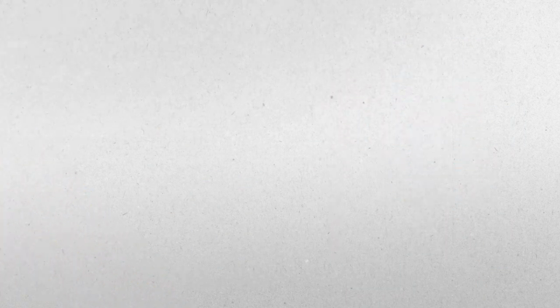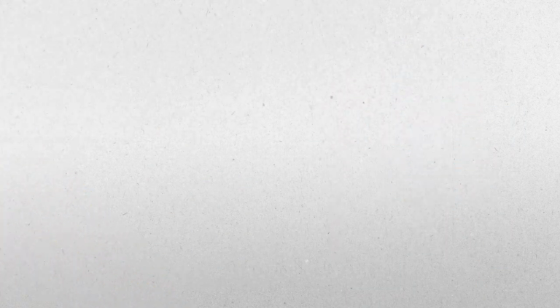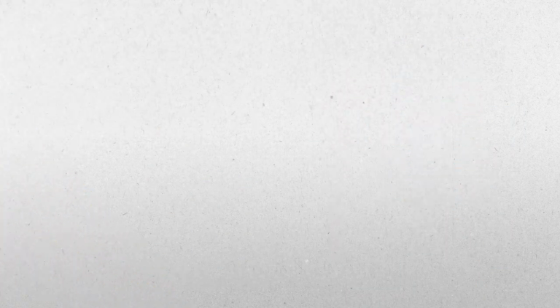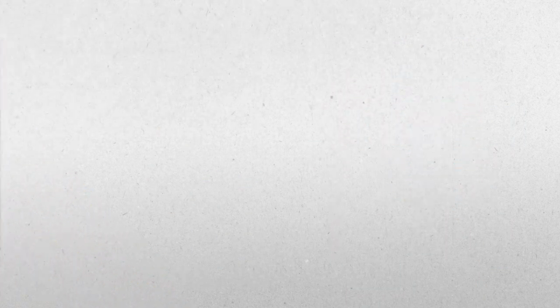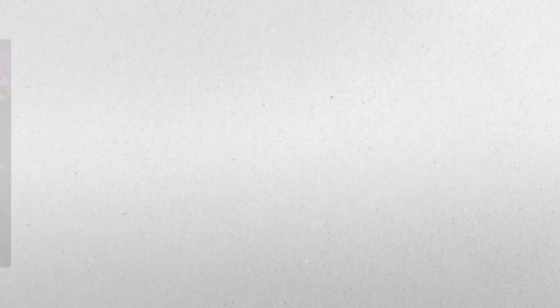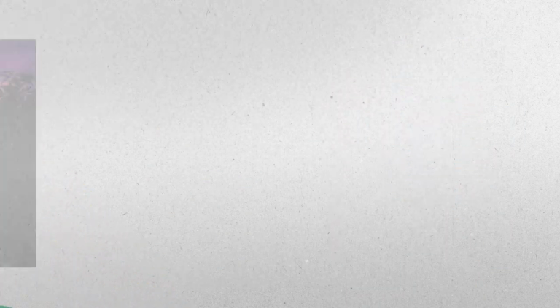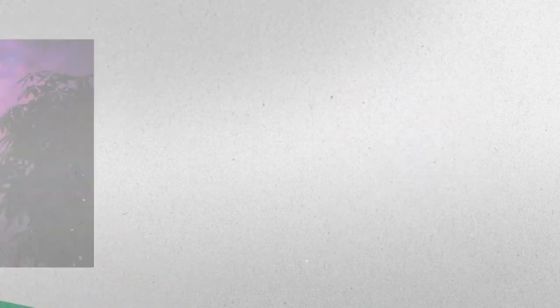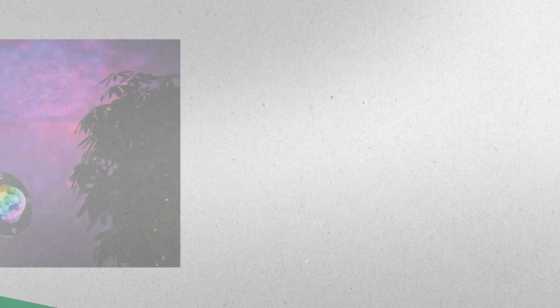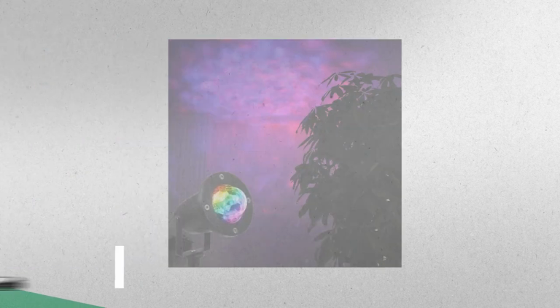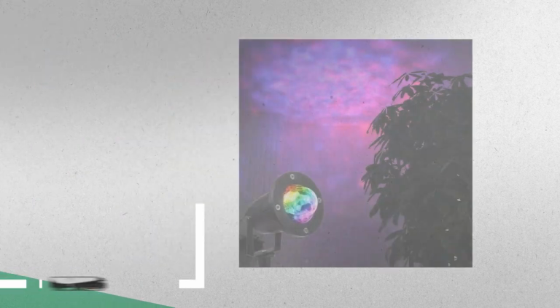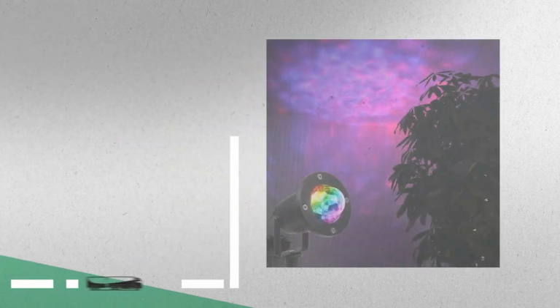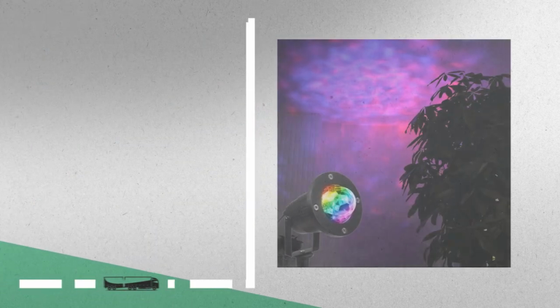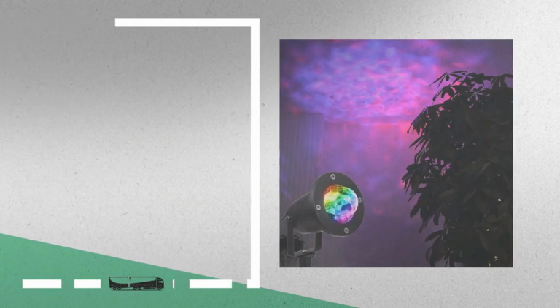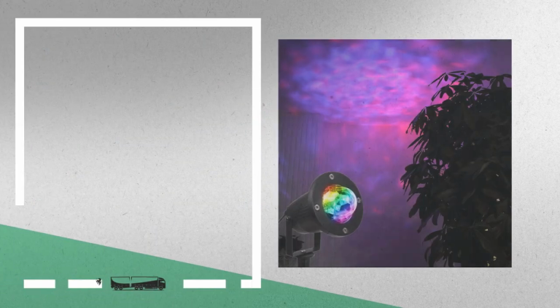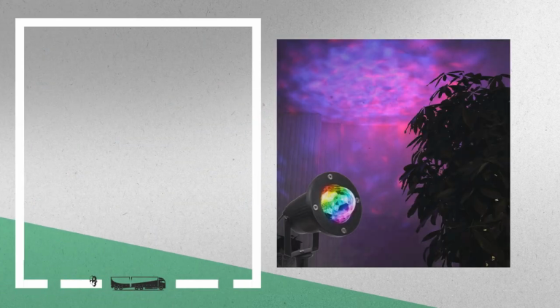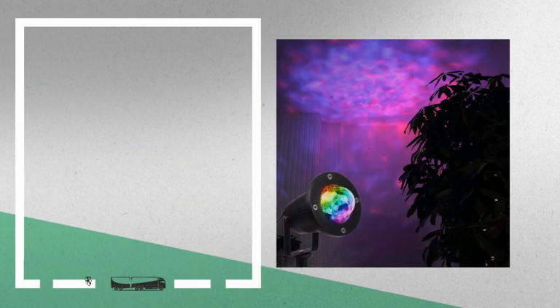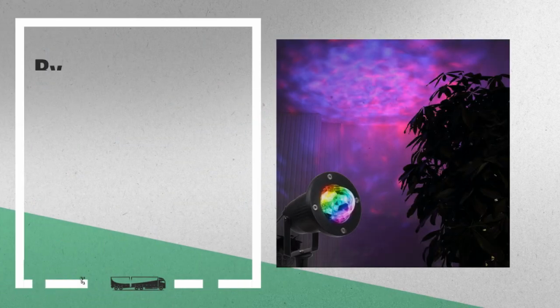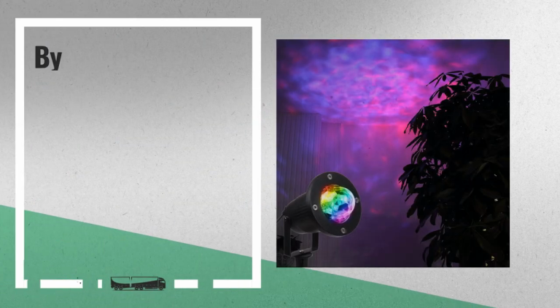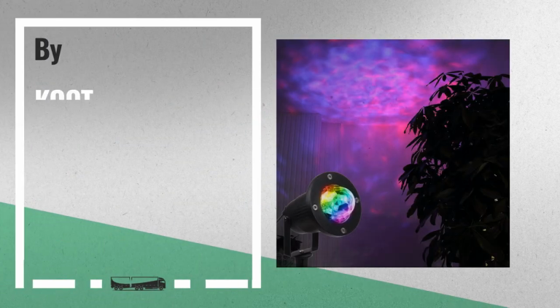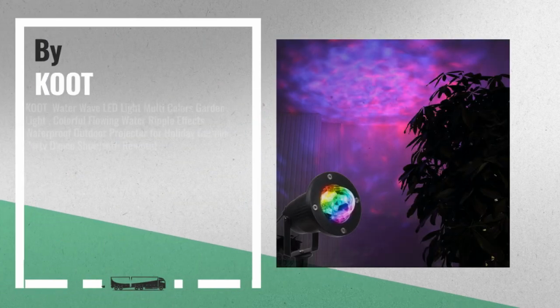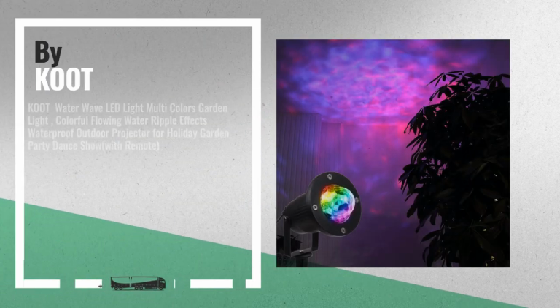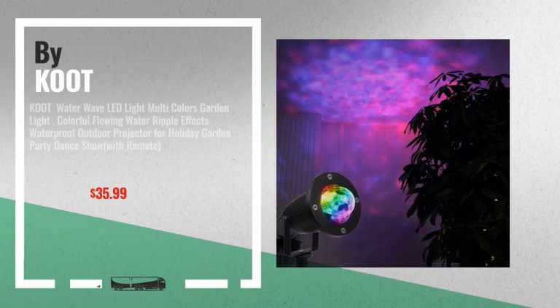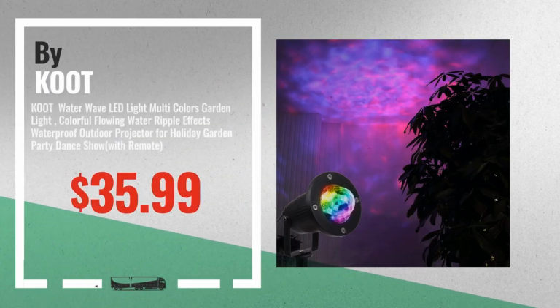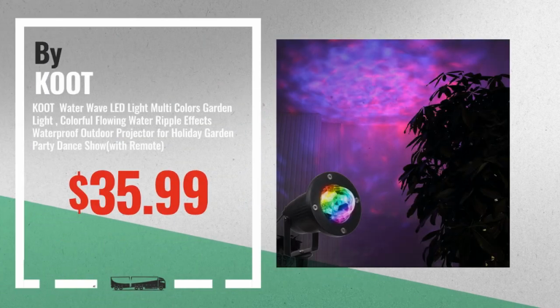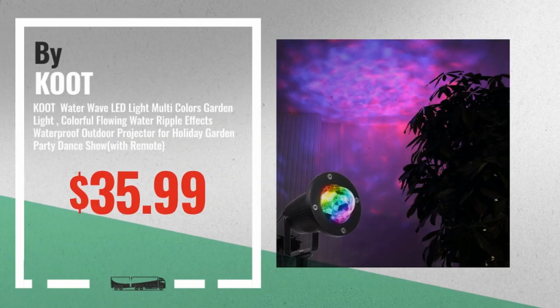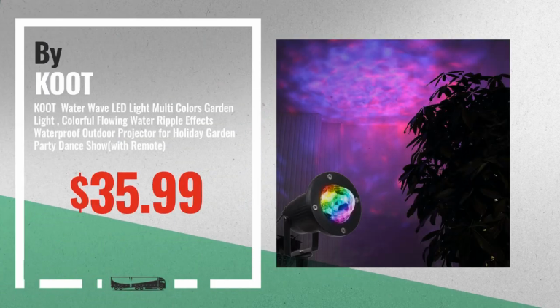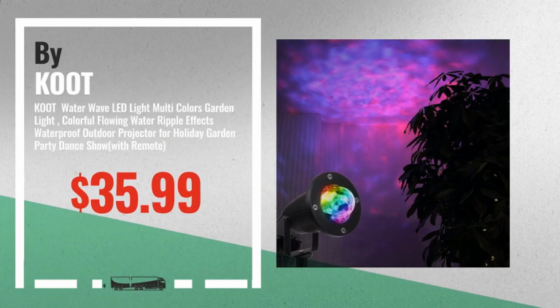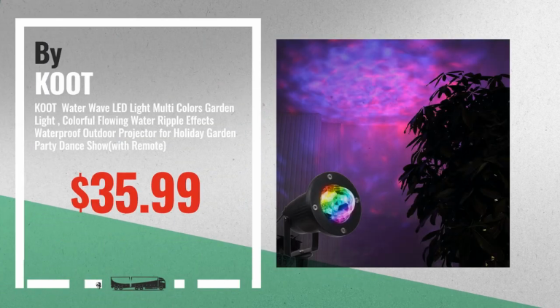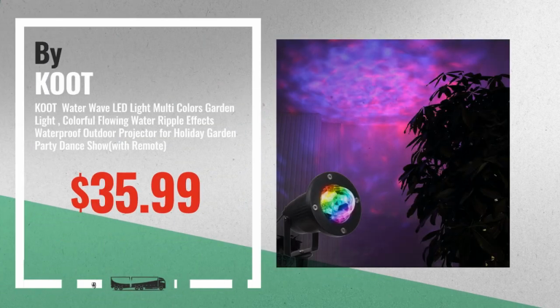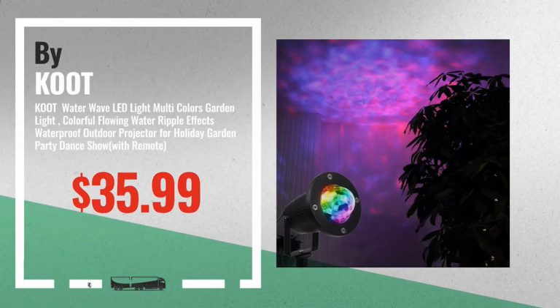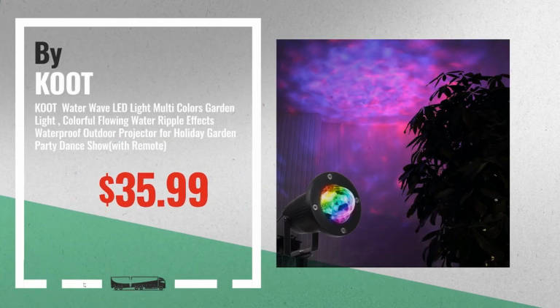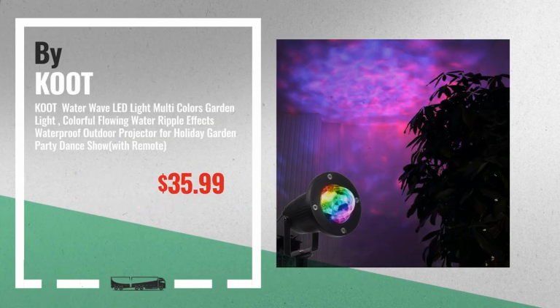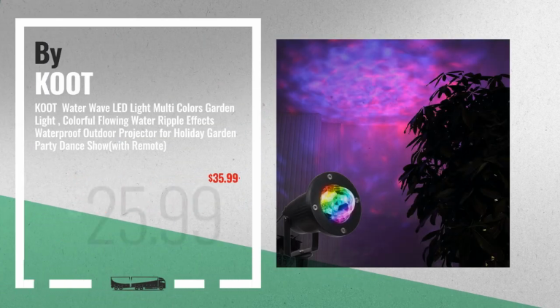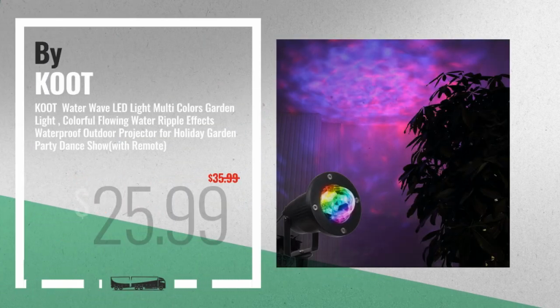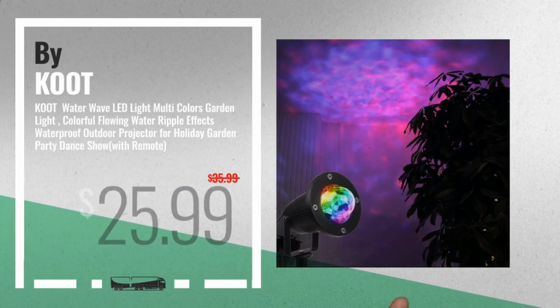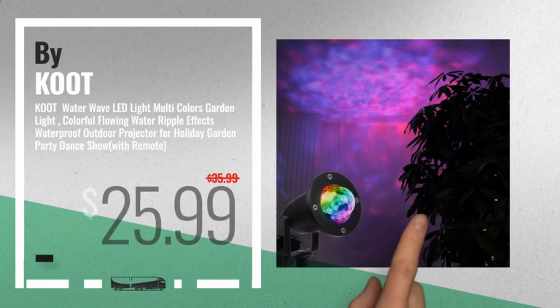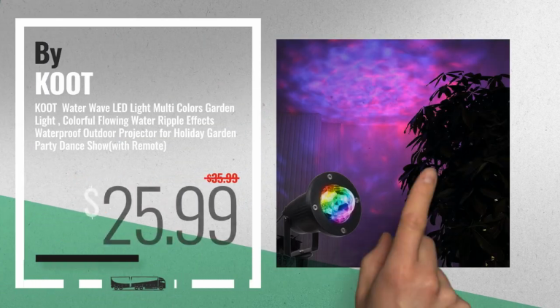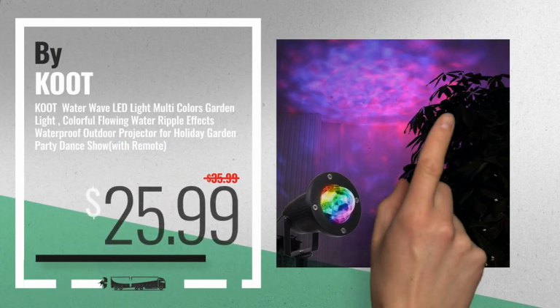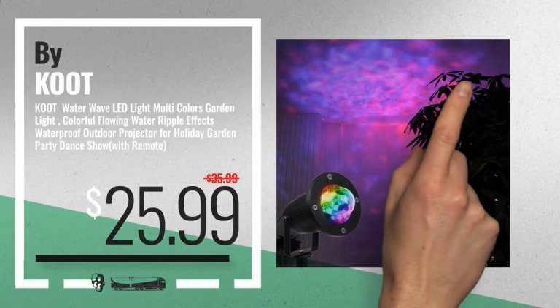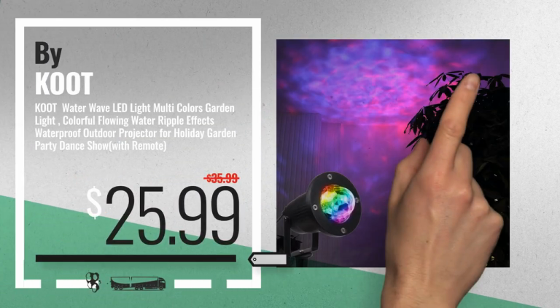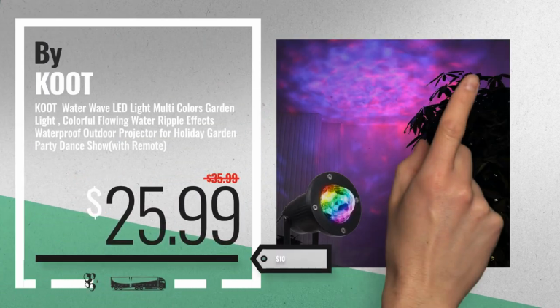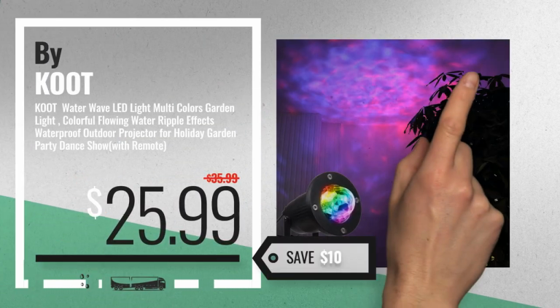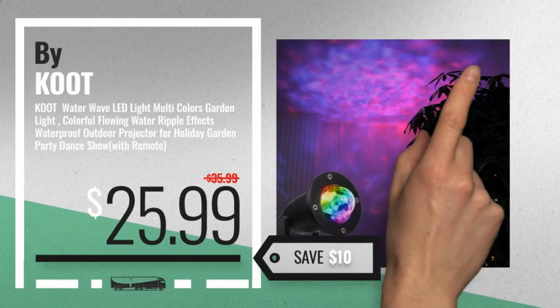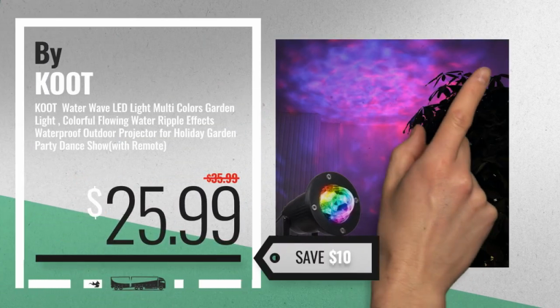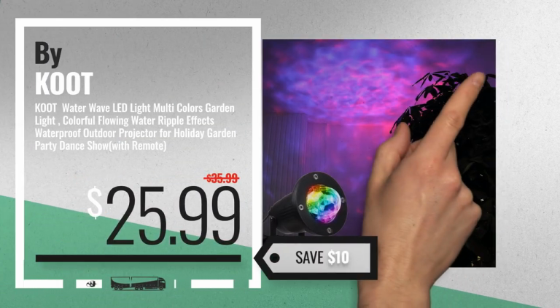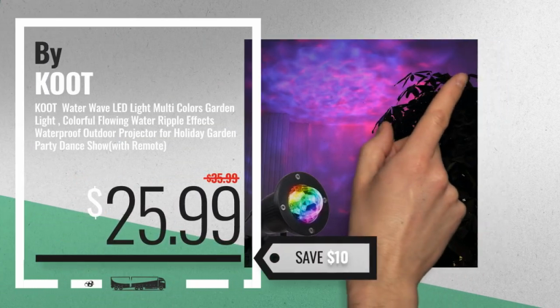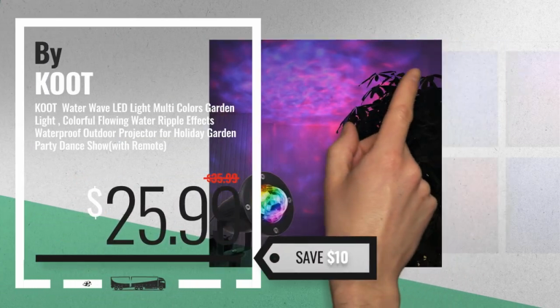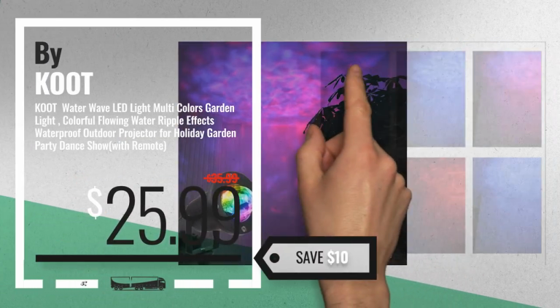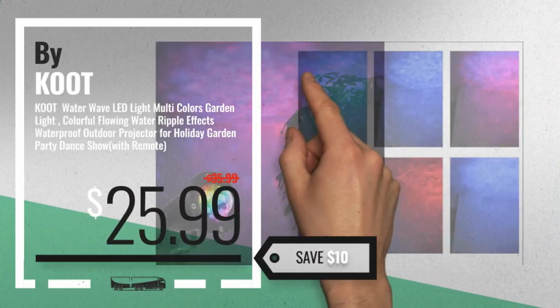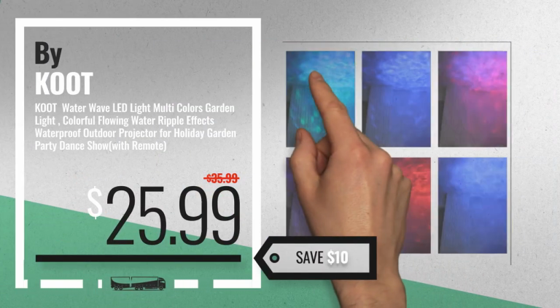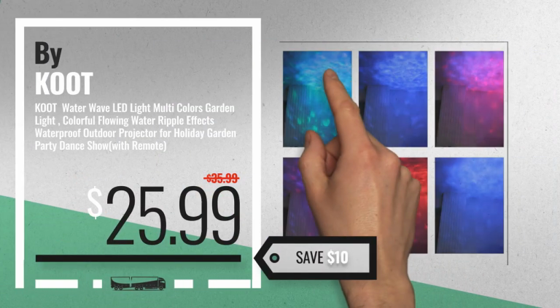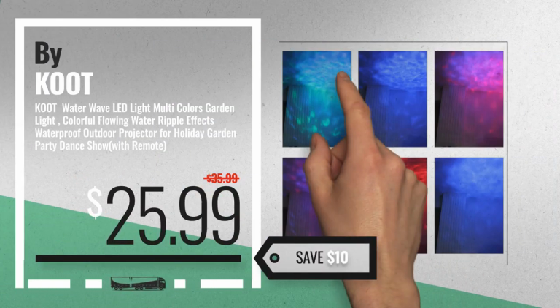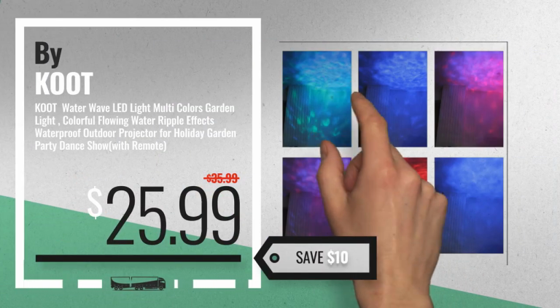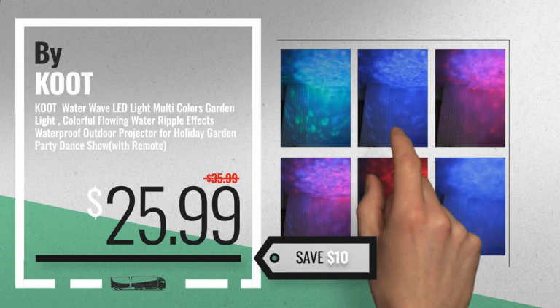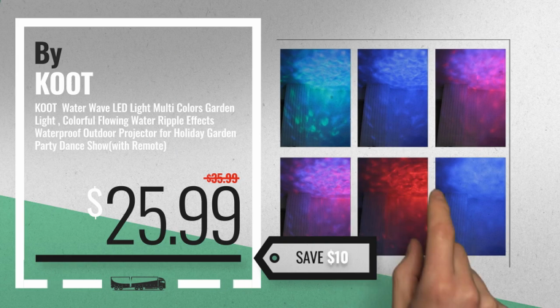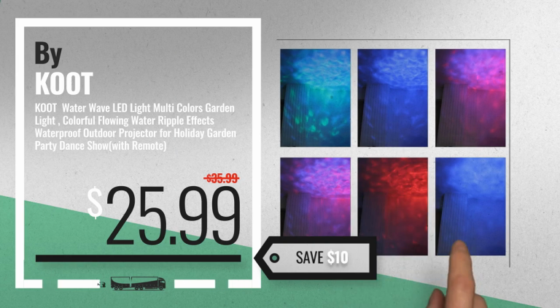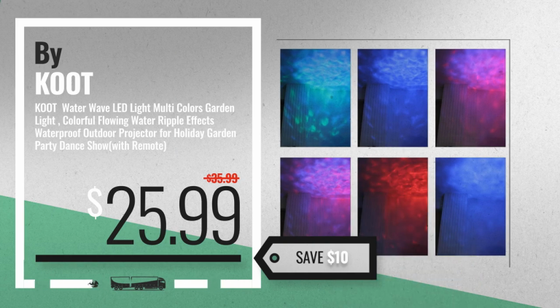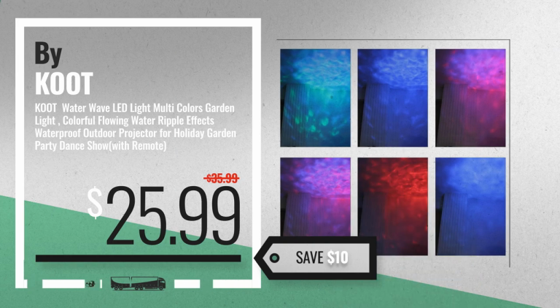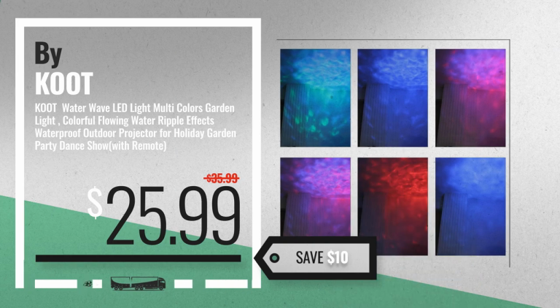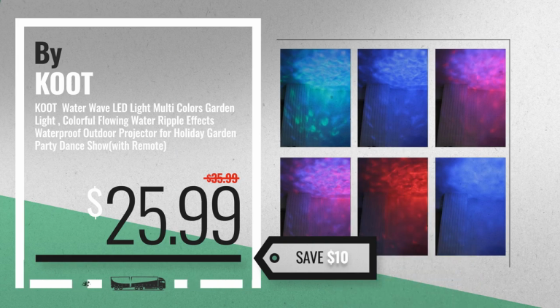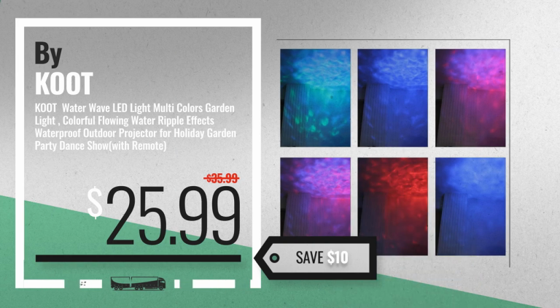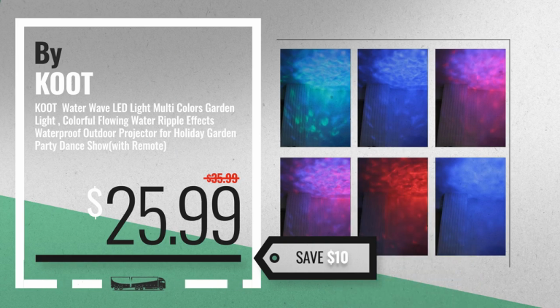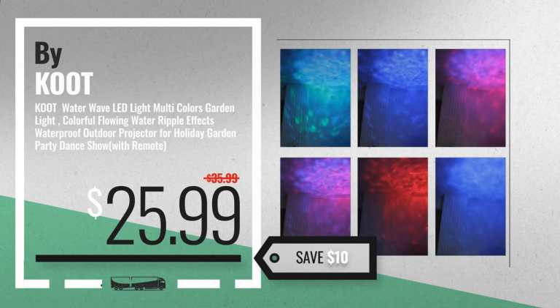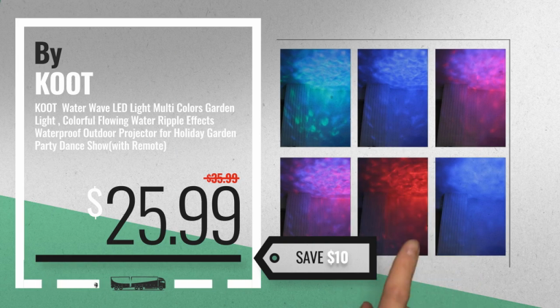Number 7, by Kut. Available now on Amazon only at $25.99.